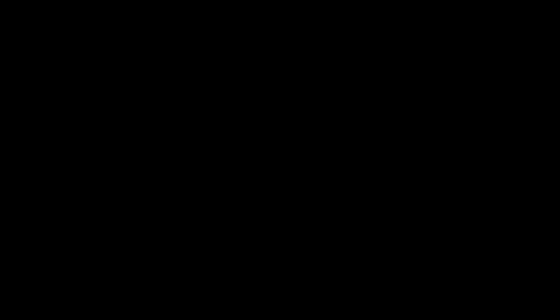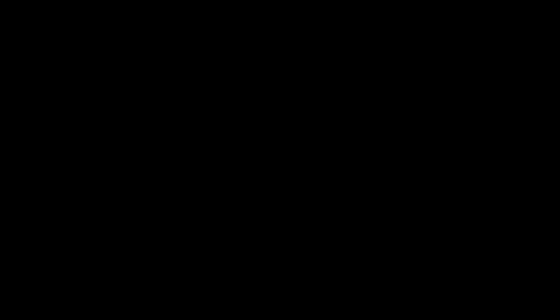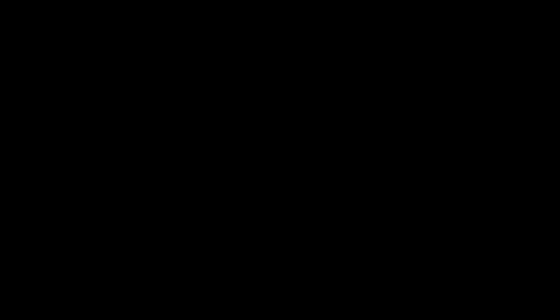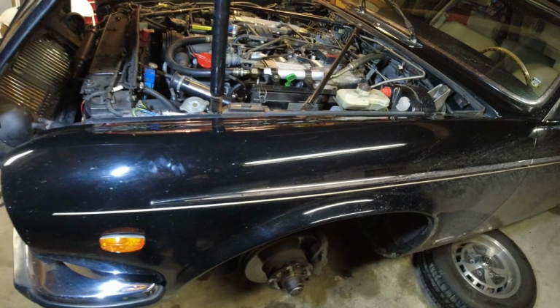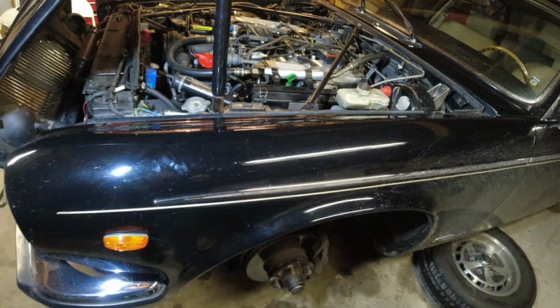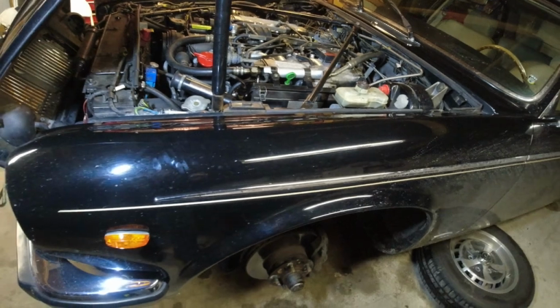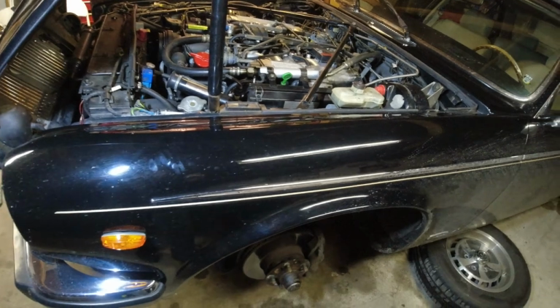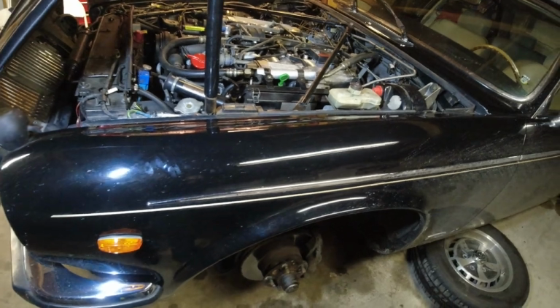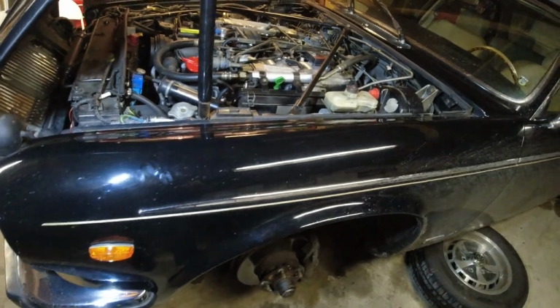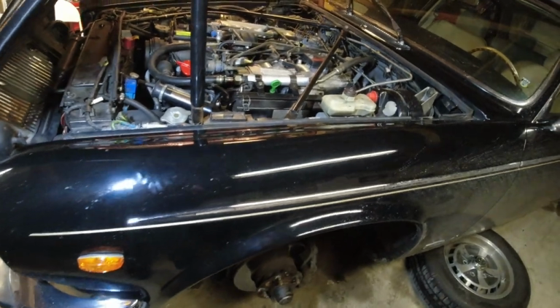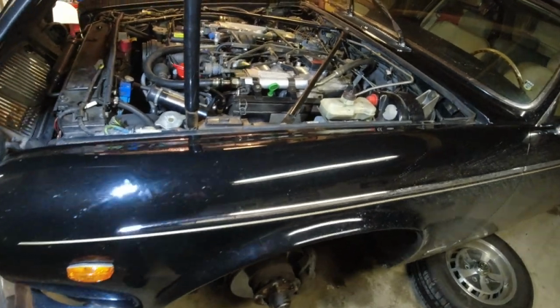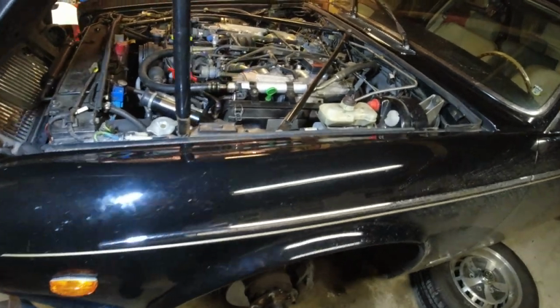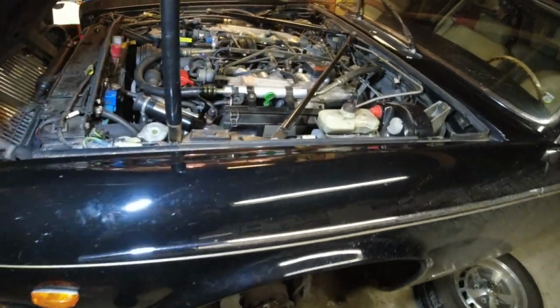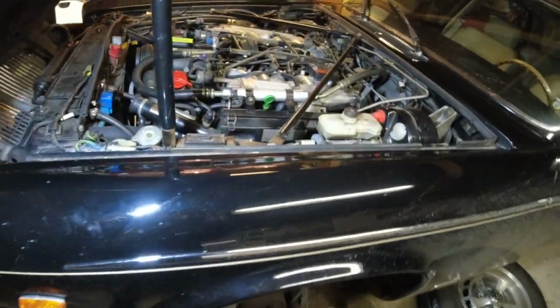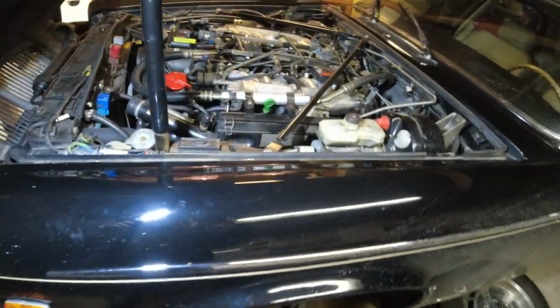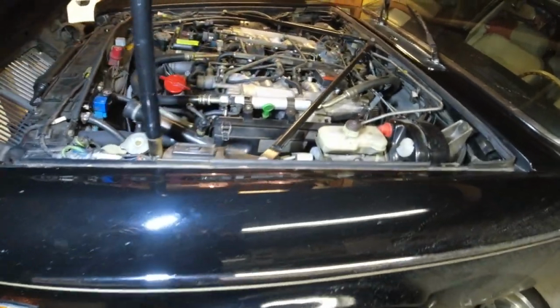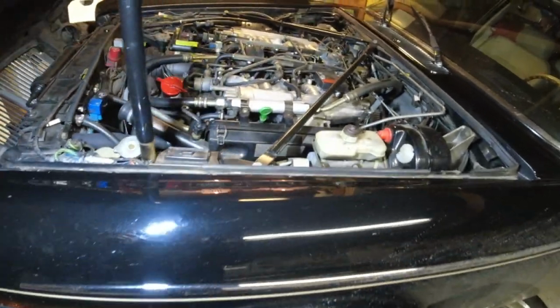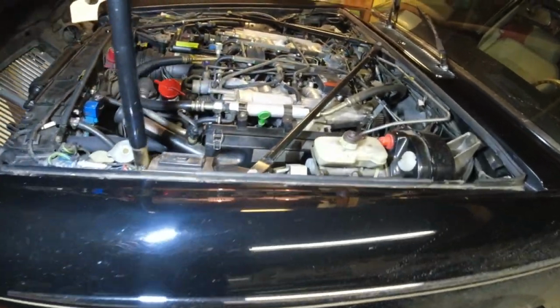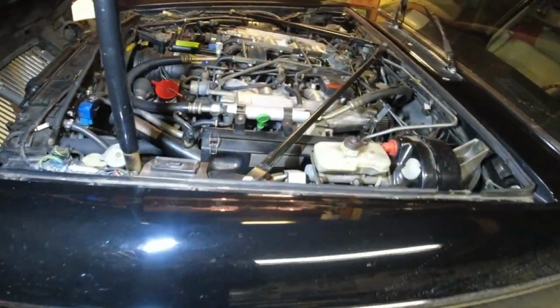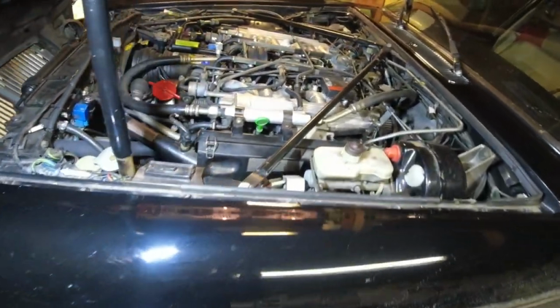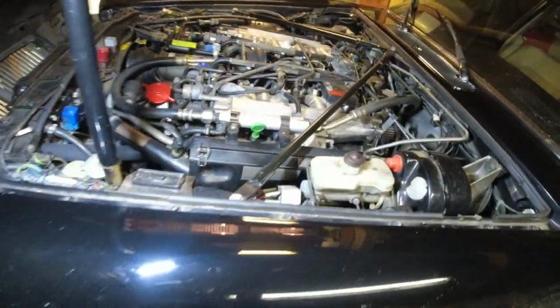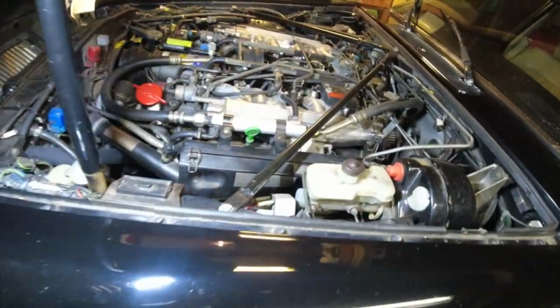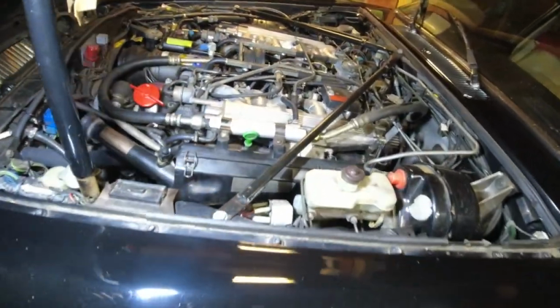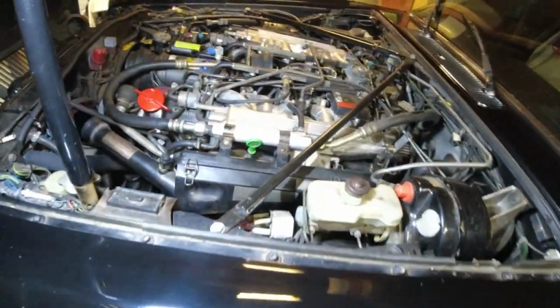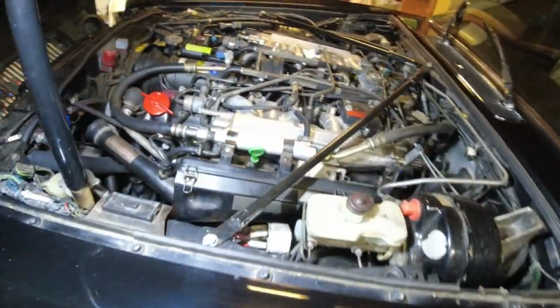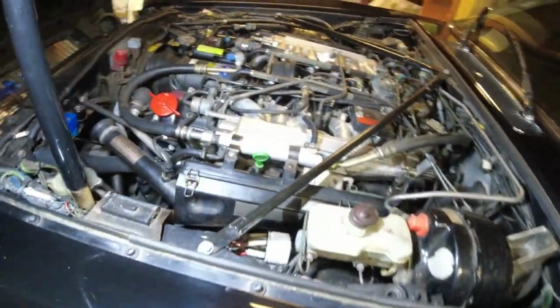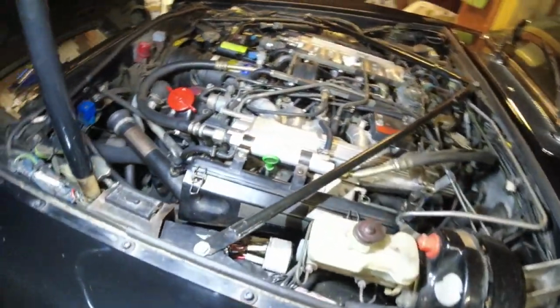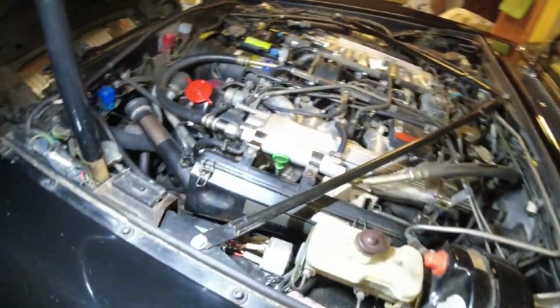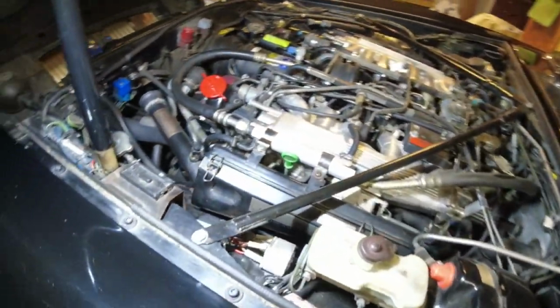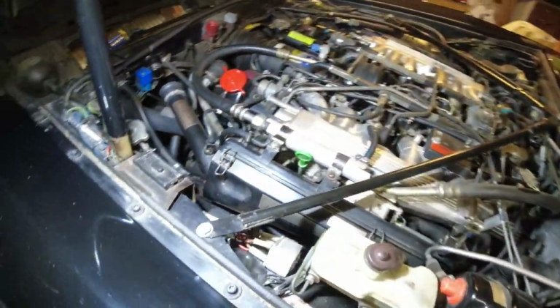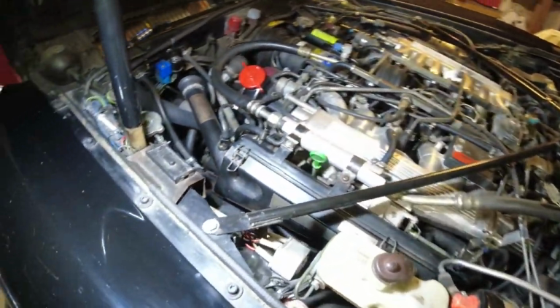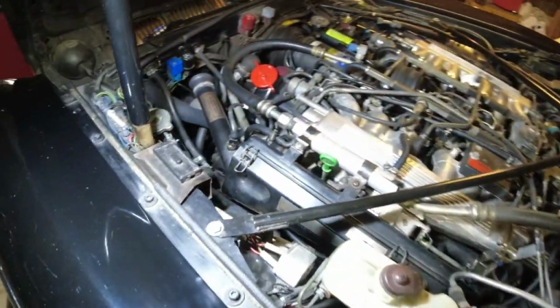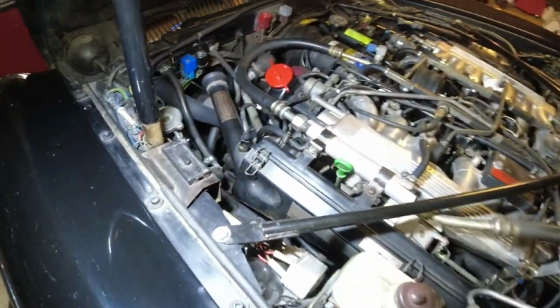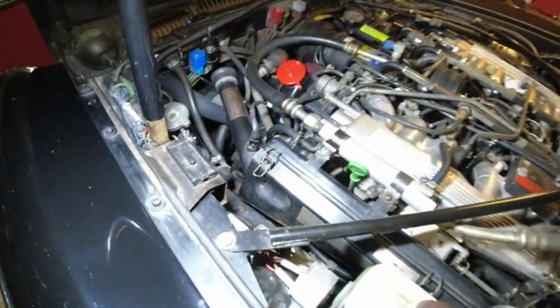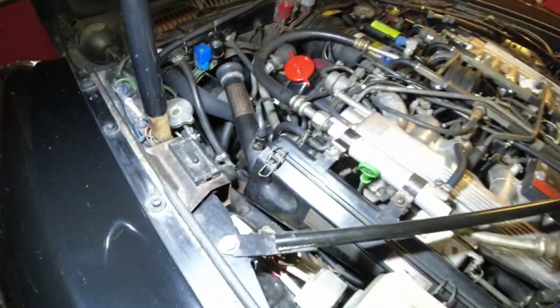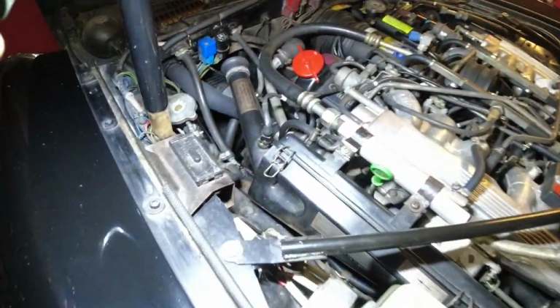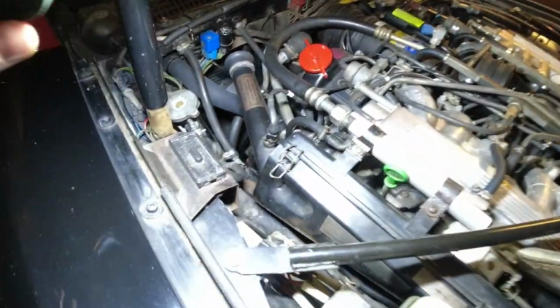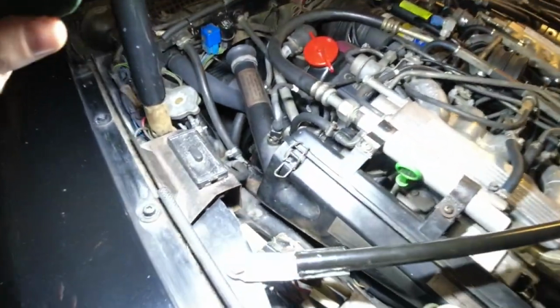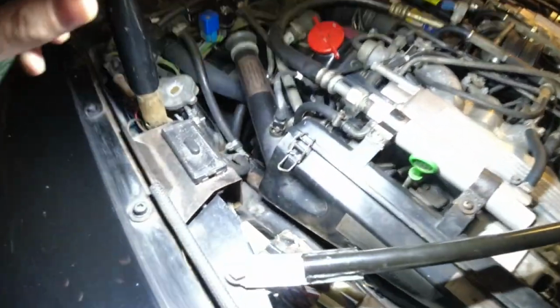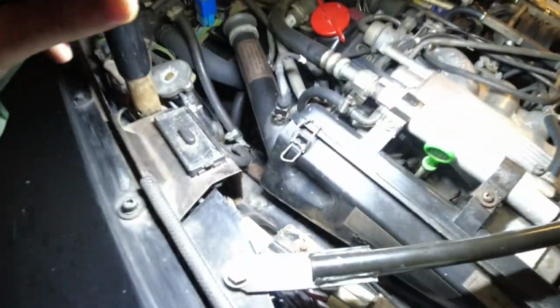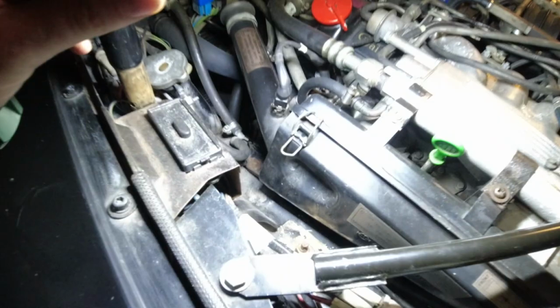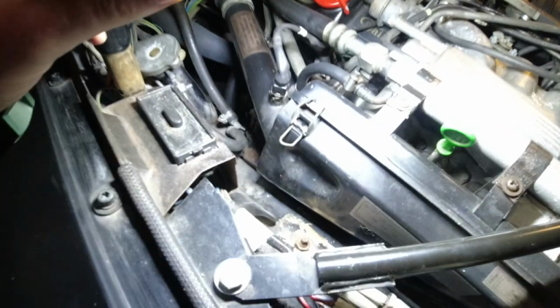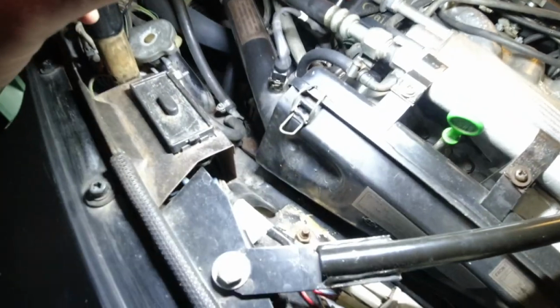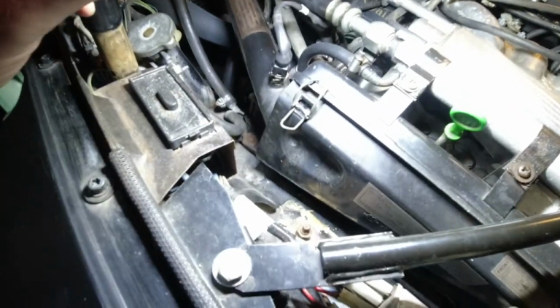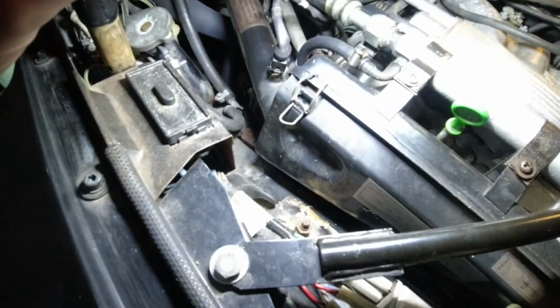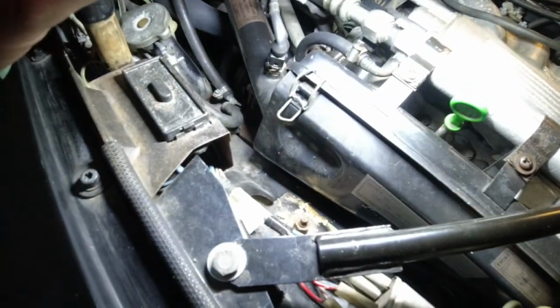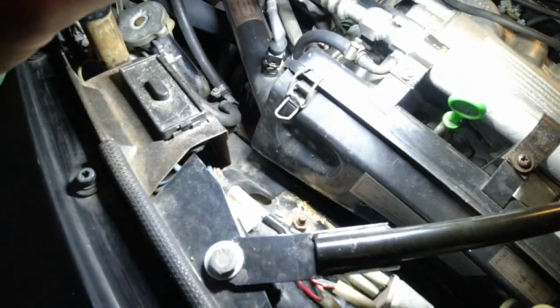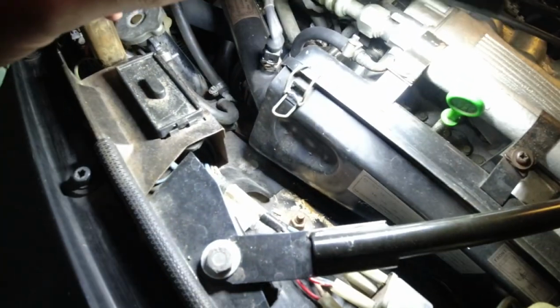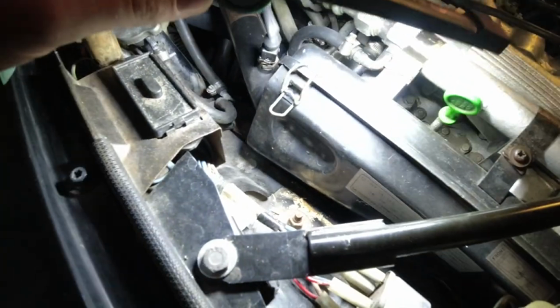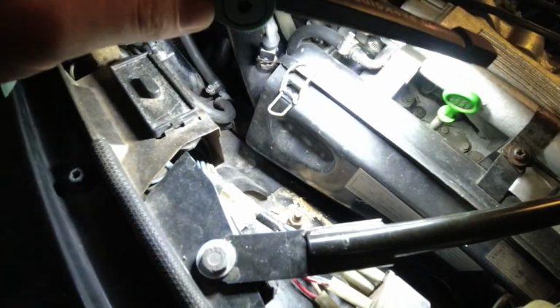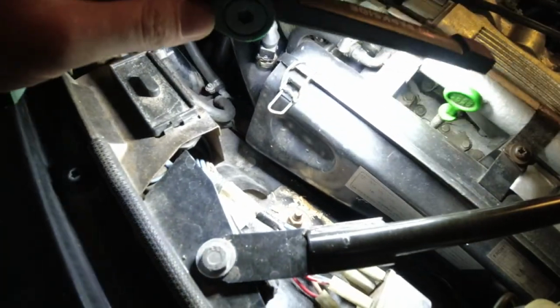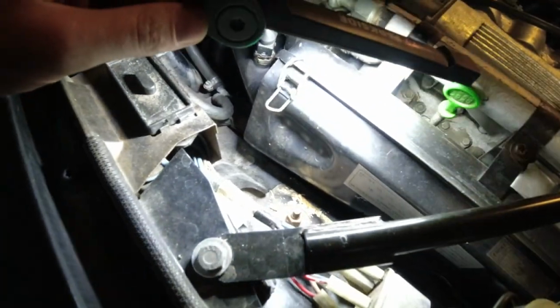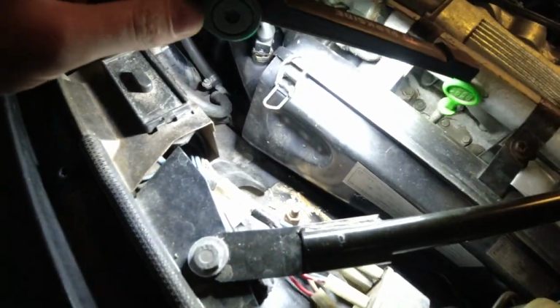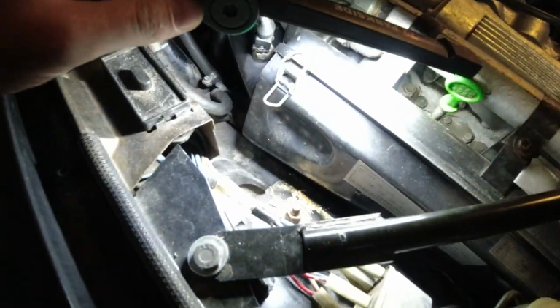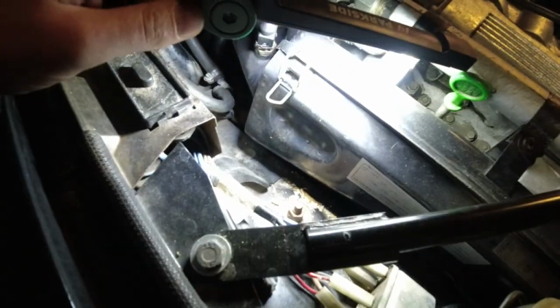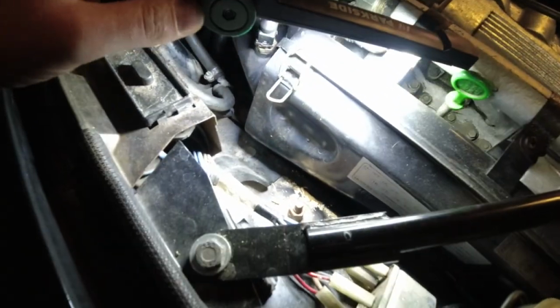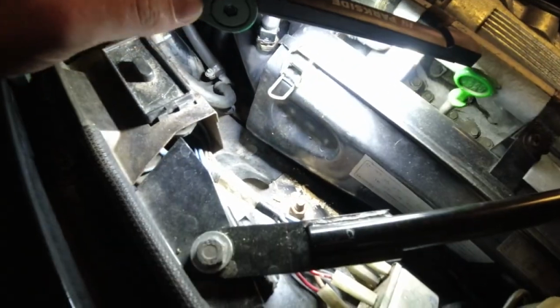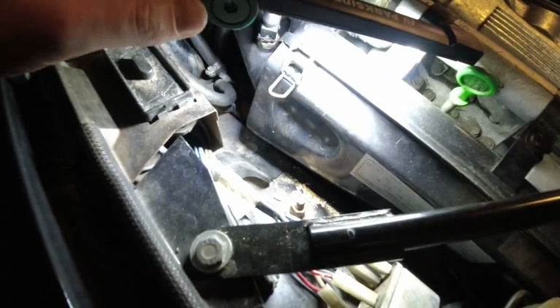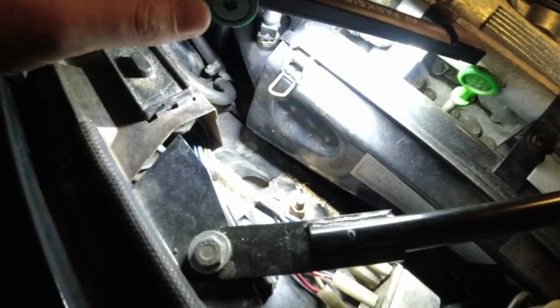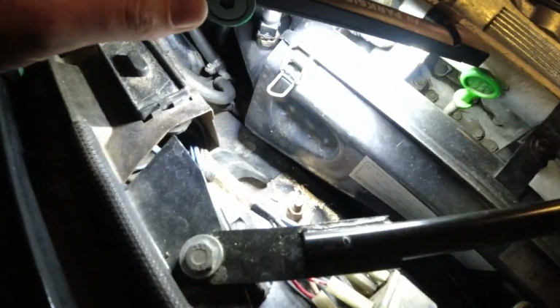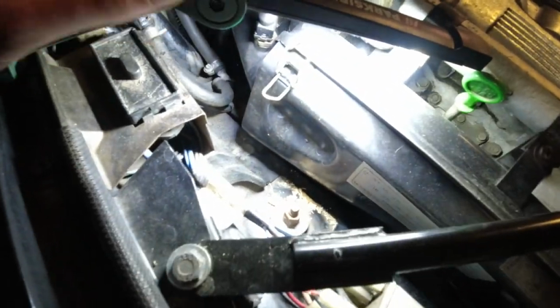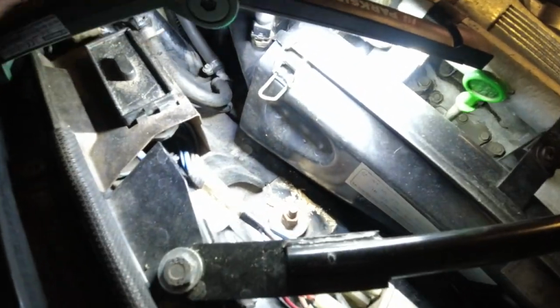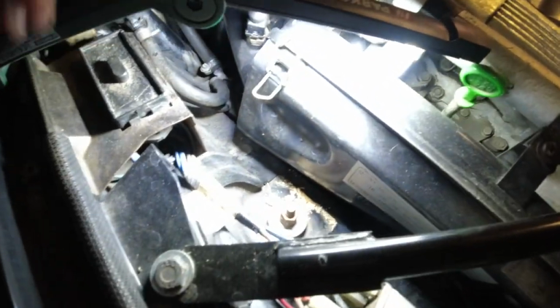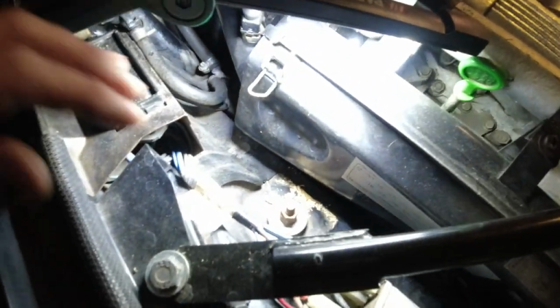We'll start on this side, which is where I didn't notice it too much, because I saw something instantly when I opened up the bonnet.